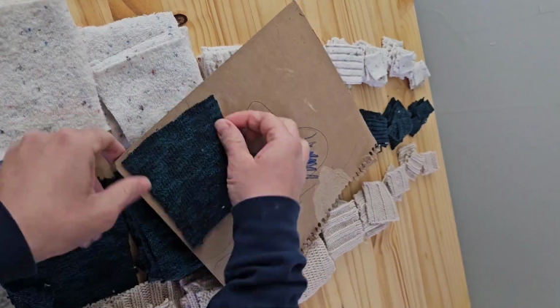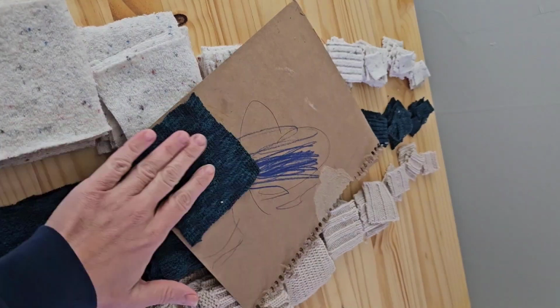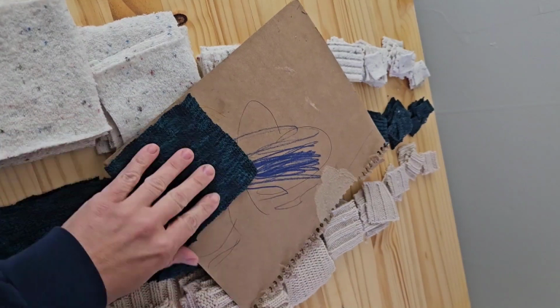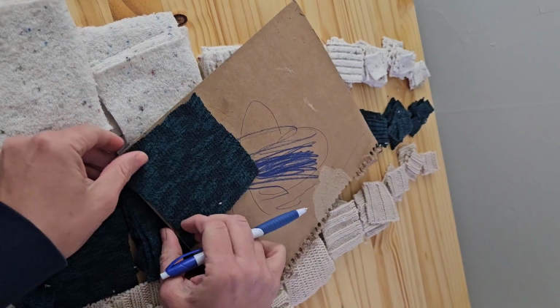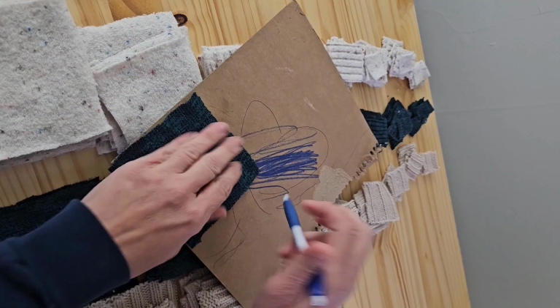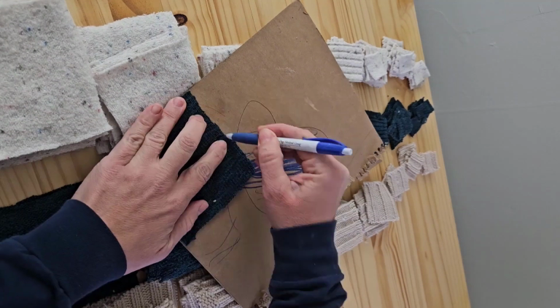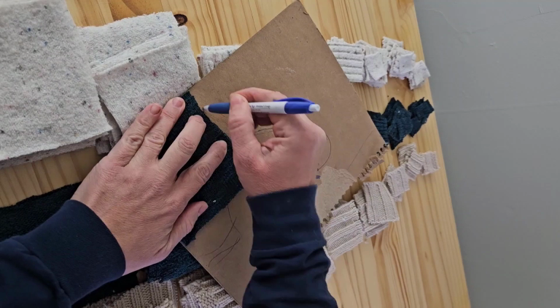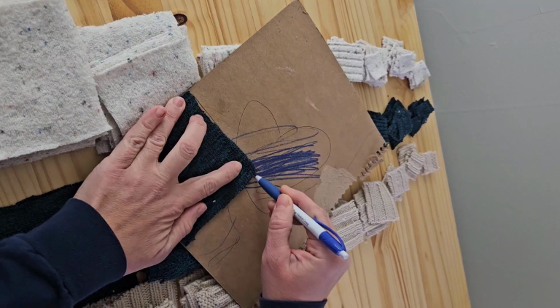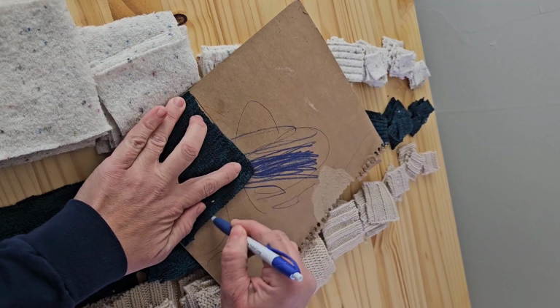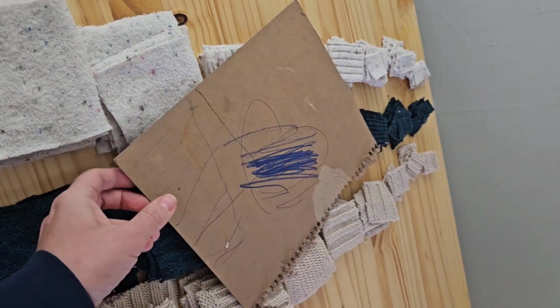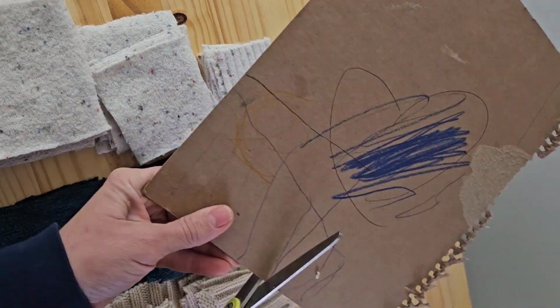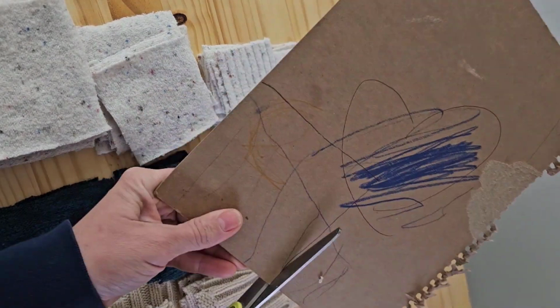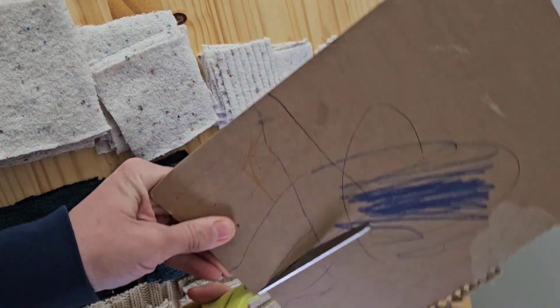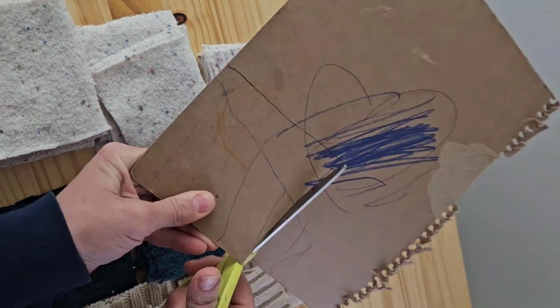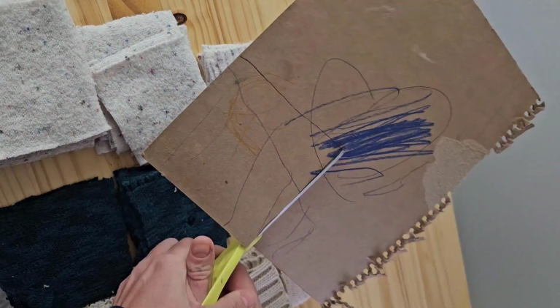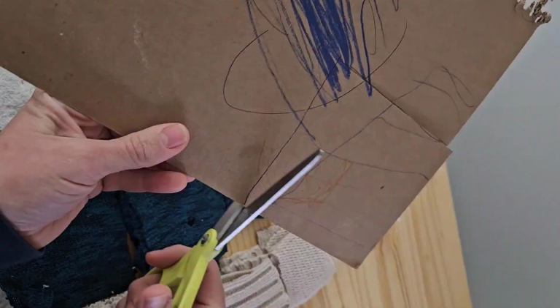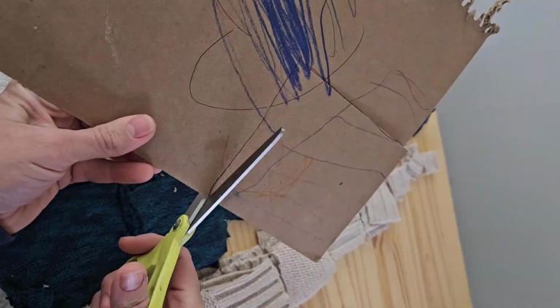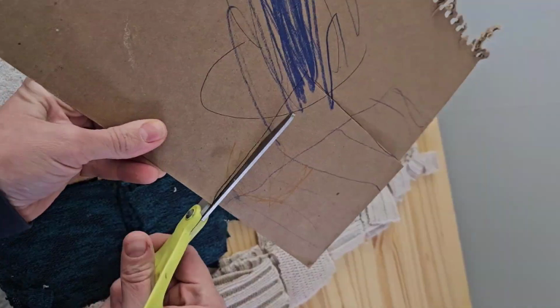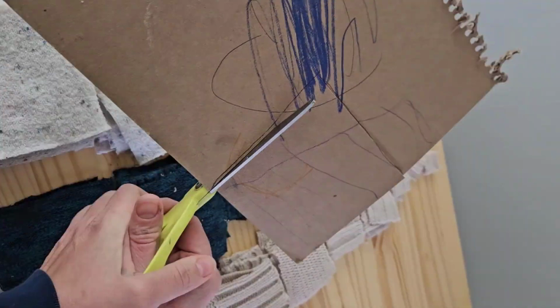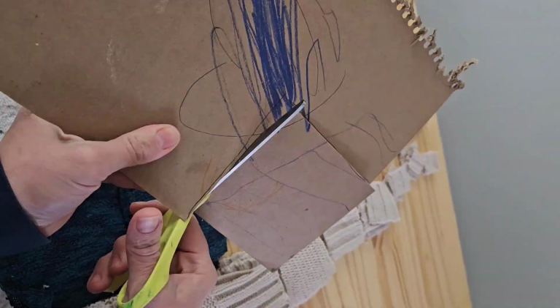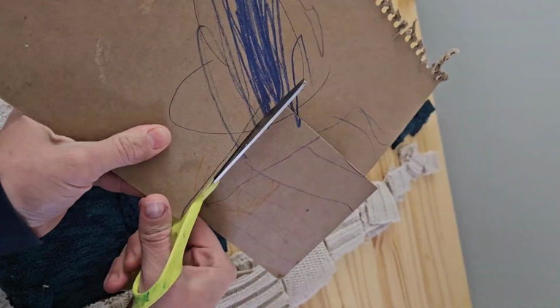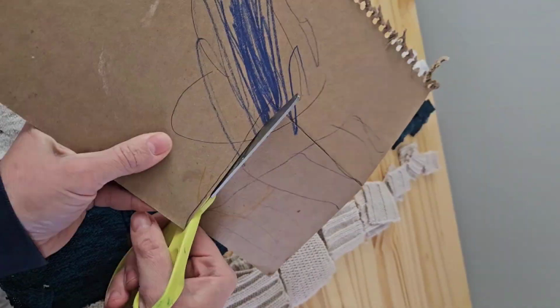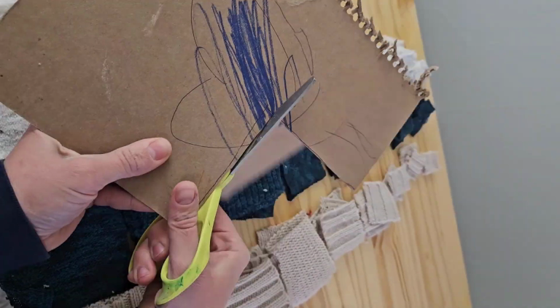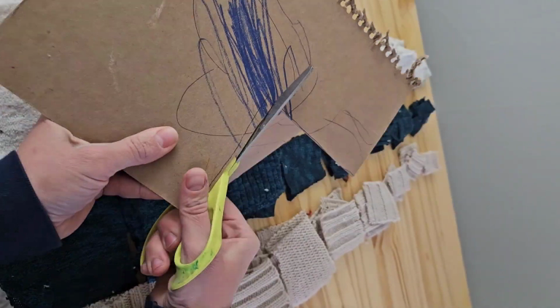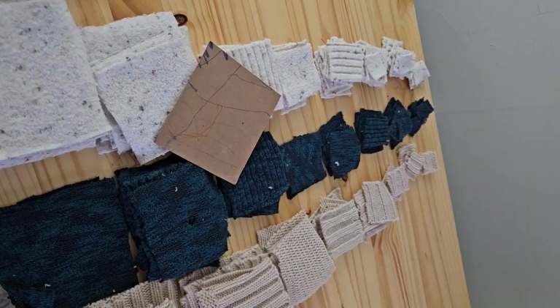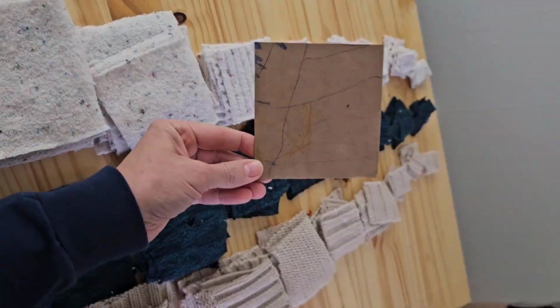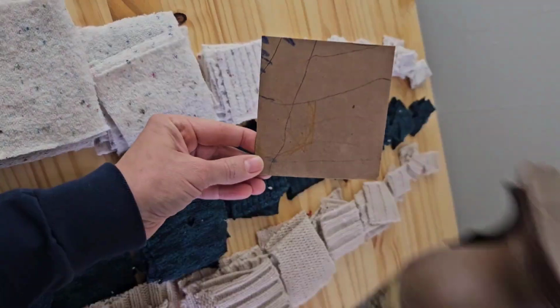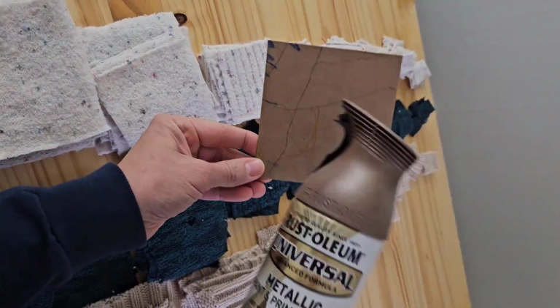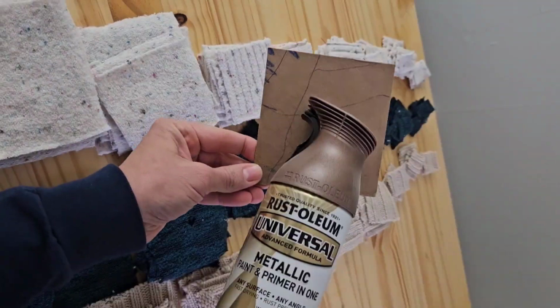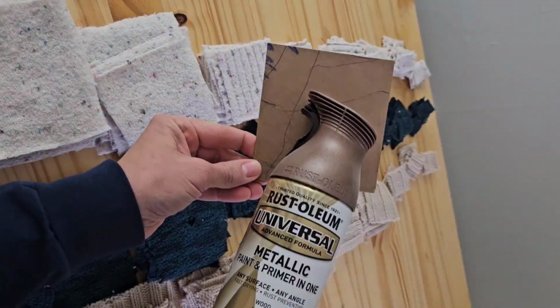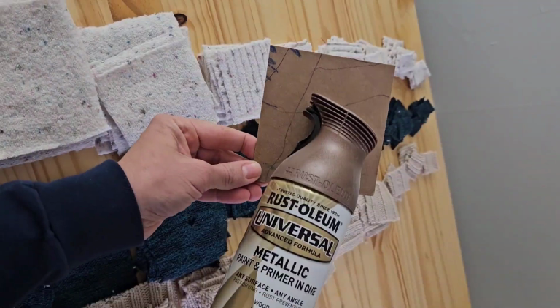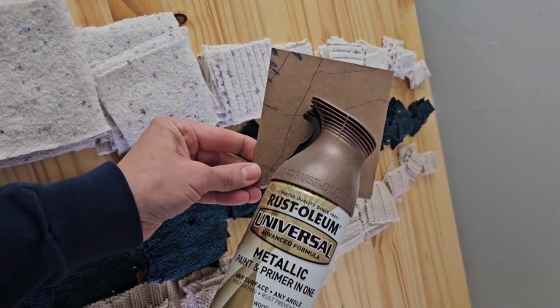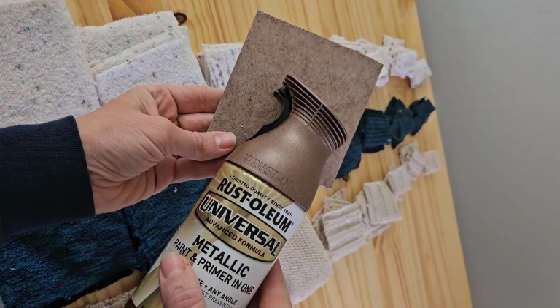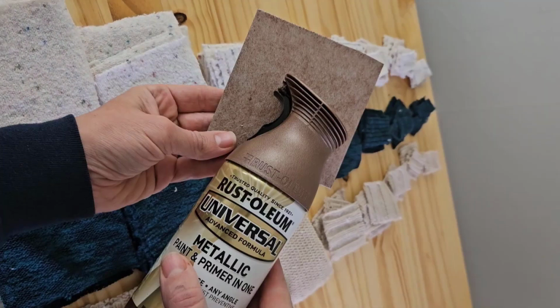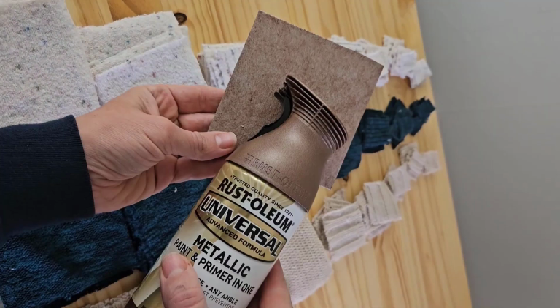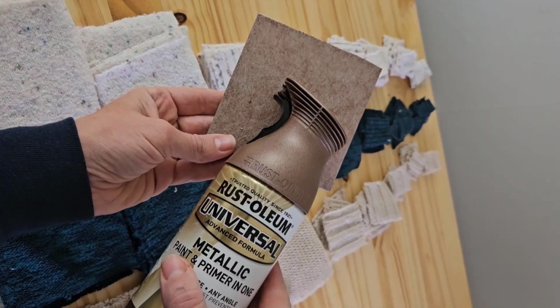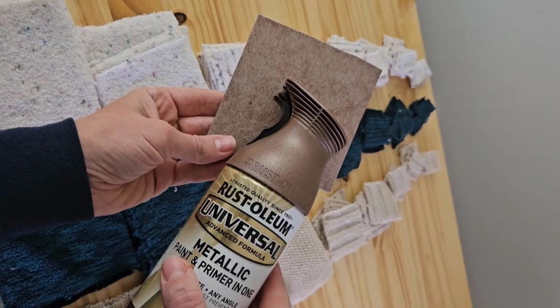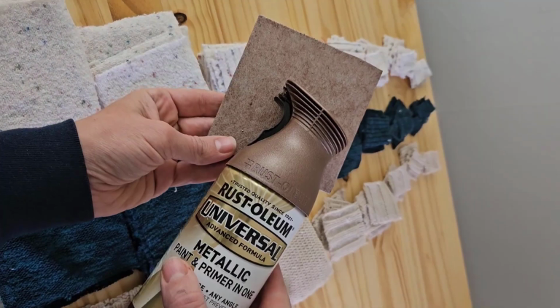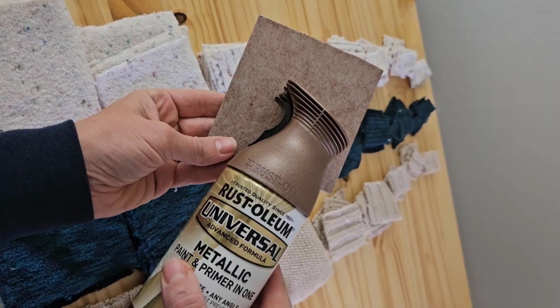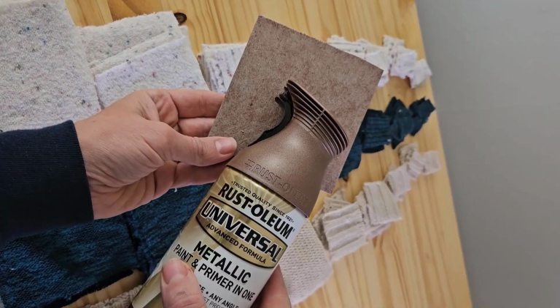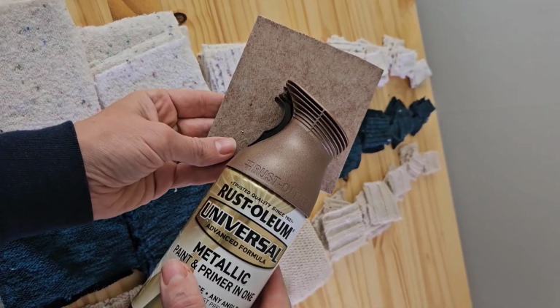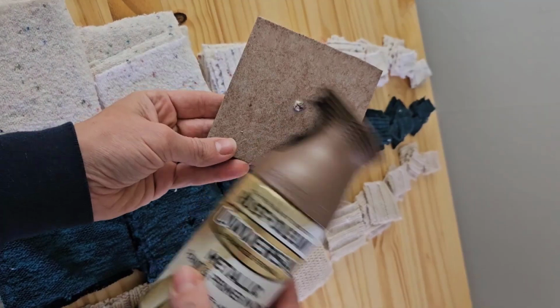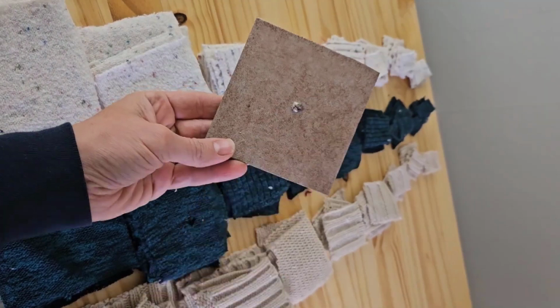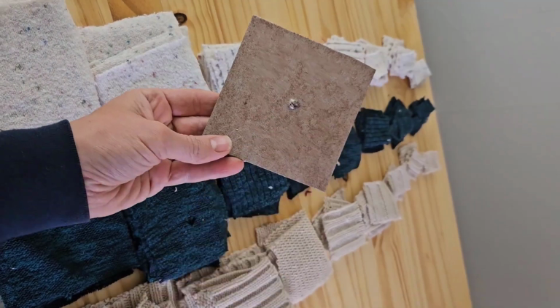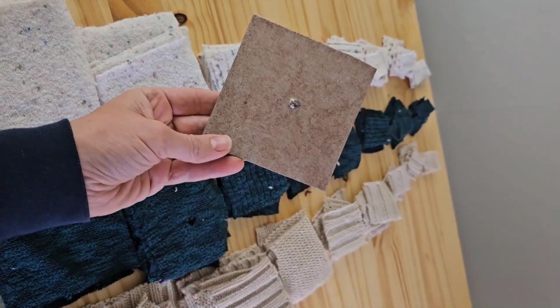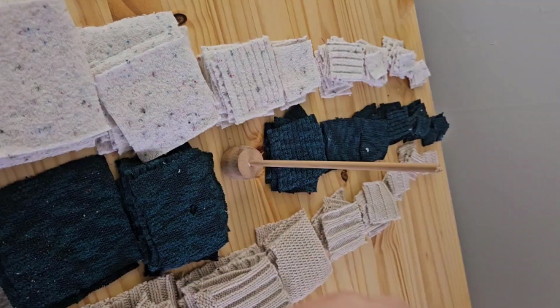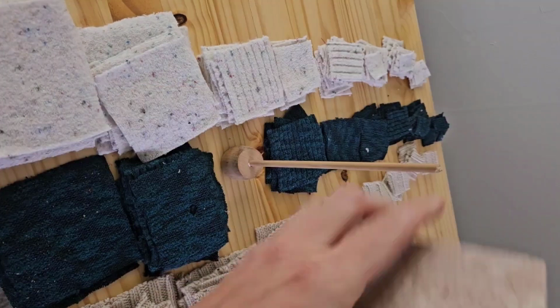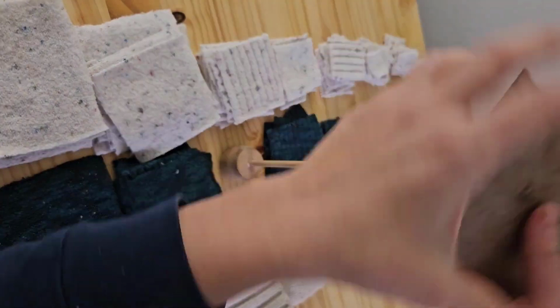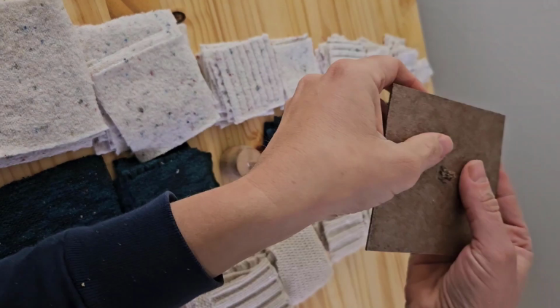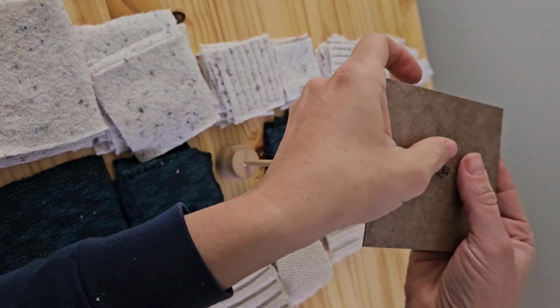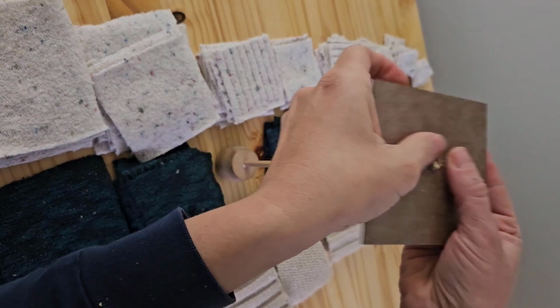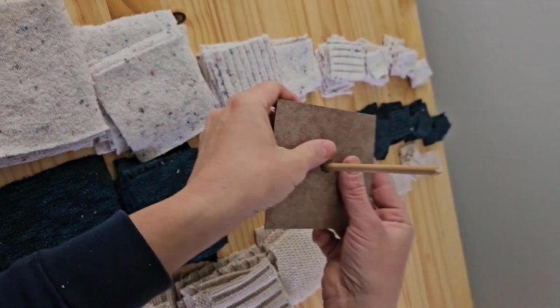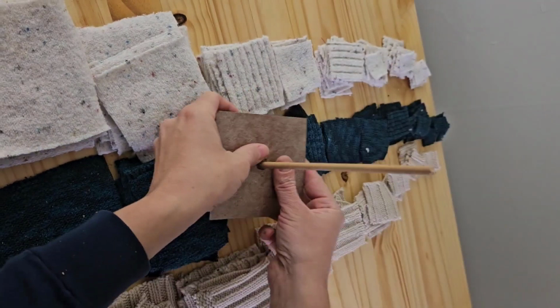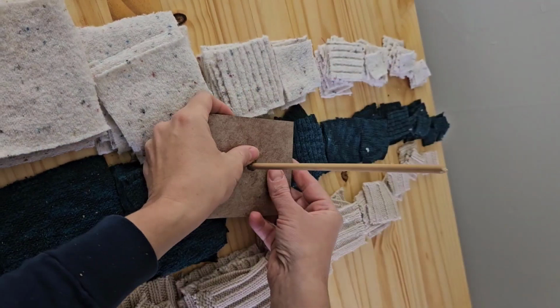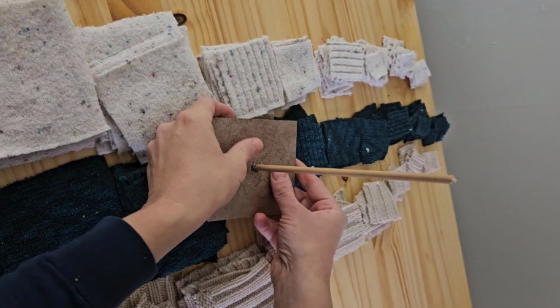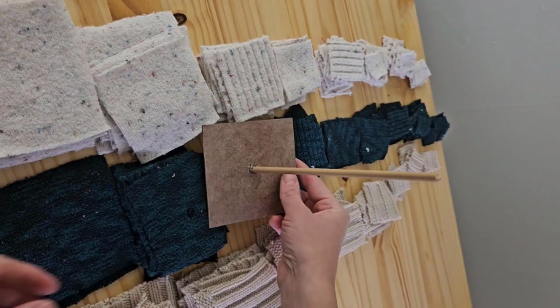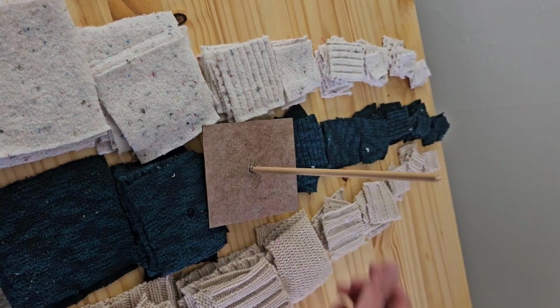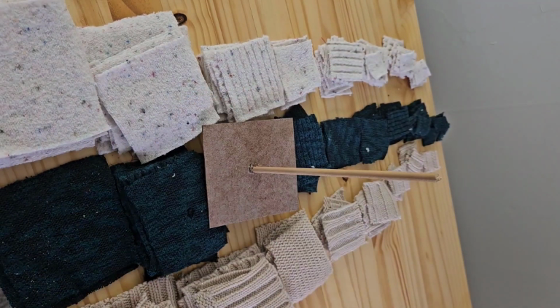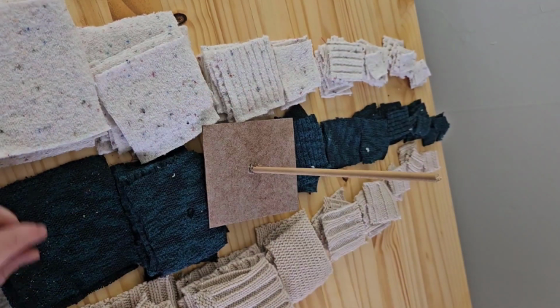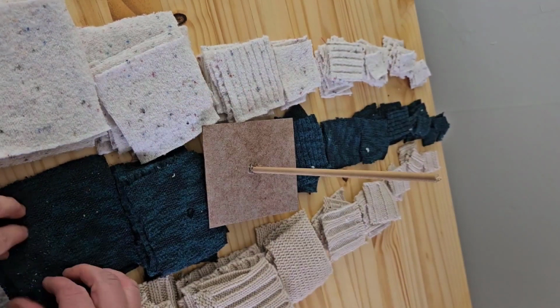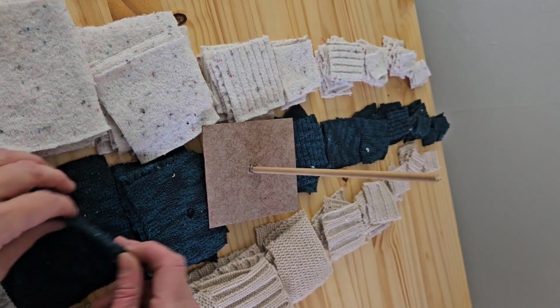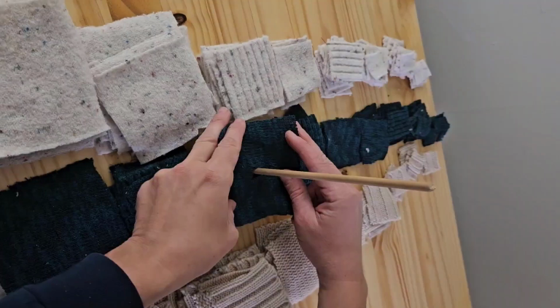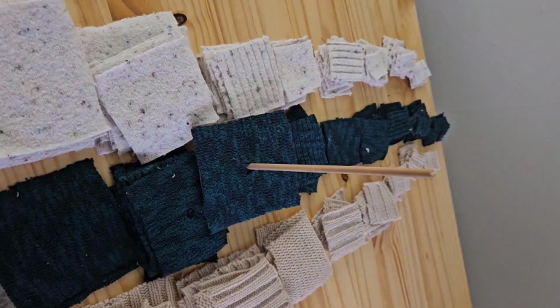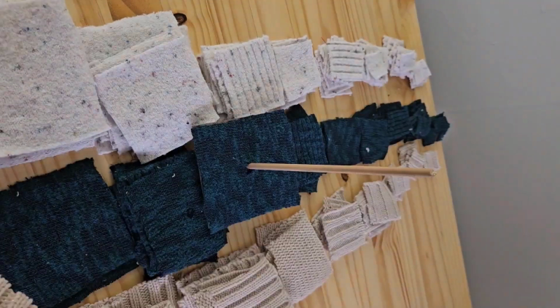We need to cut one piece of cardboard that's the same size as the largest square. This is going to keep the fabric from flopping down too much at the bottom of our tree.